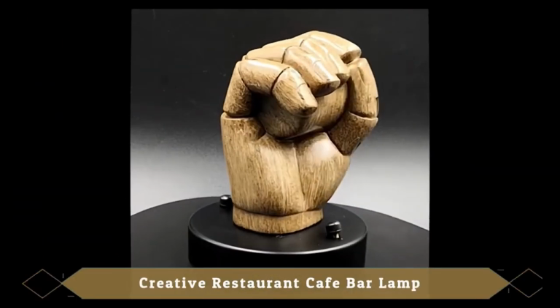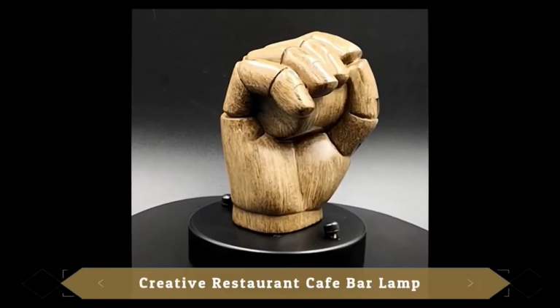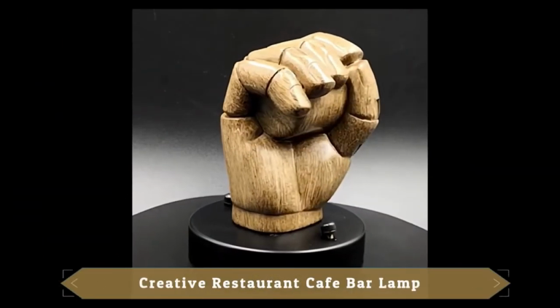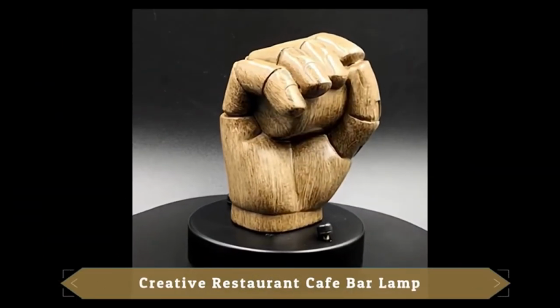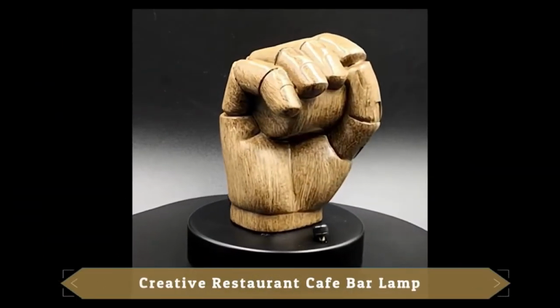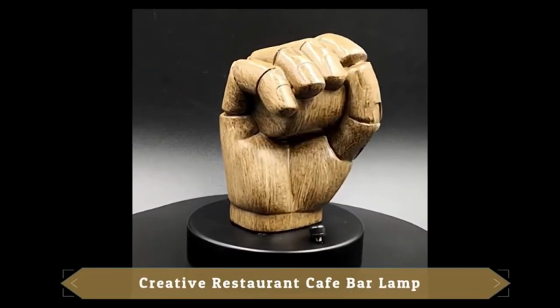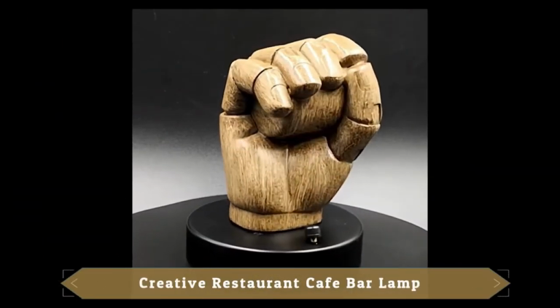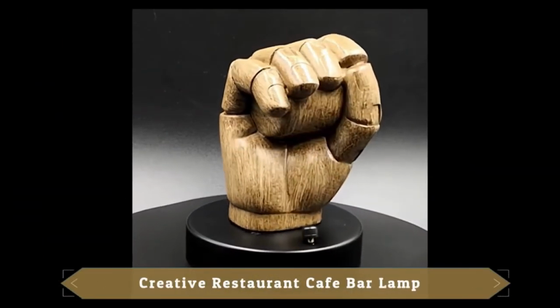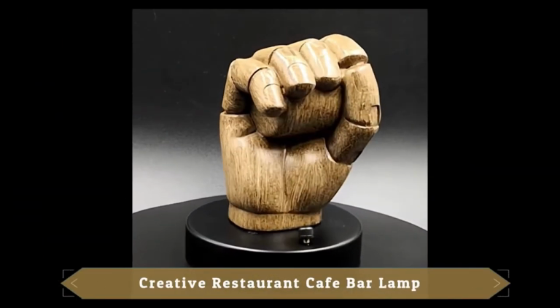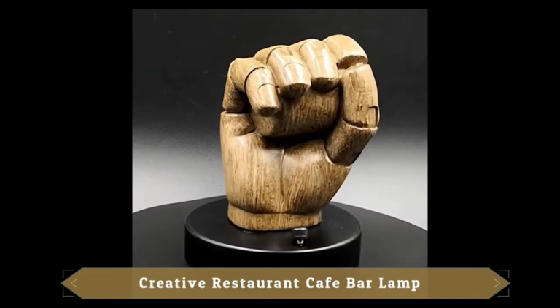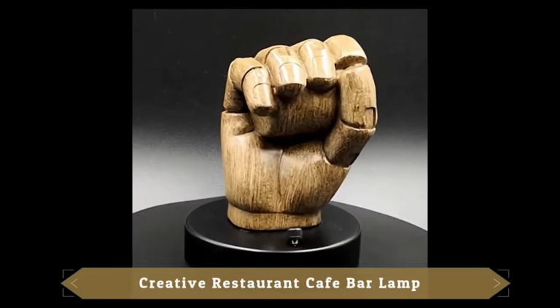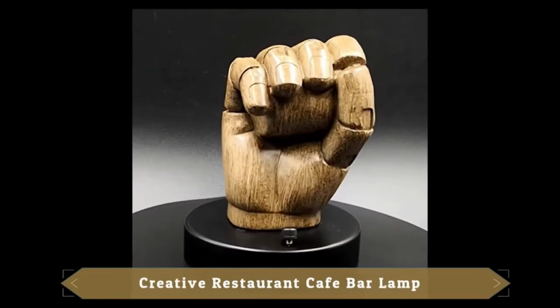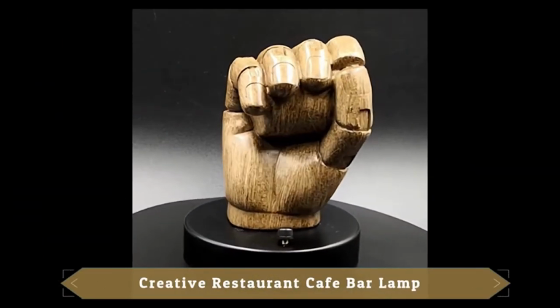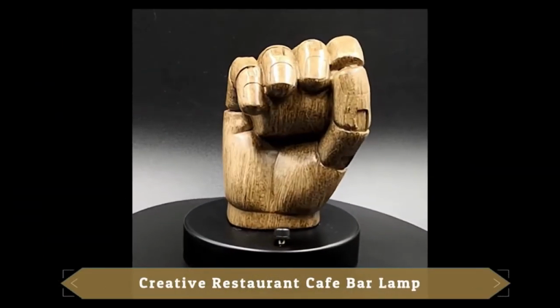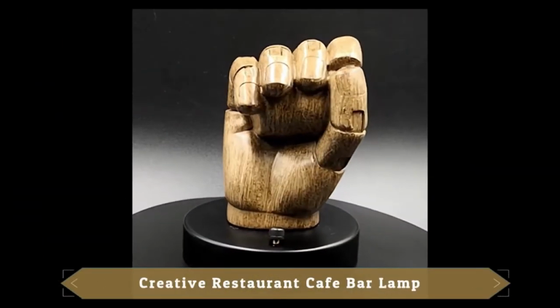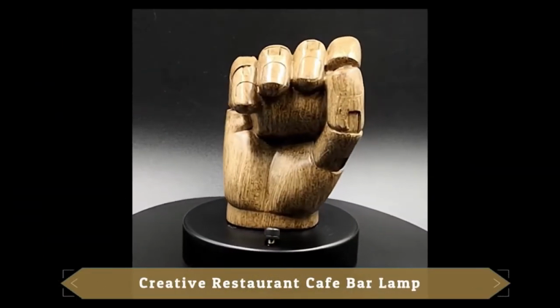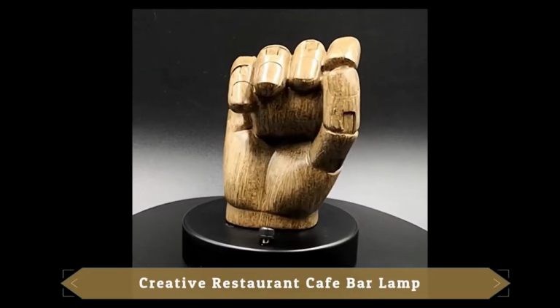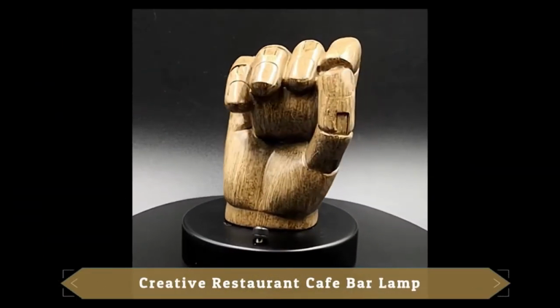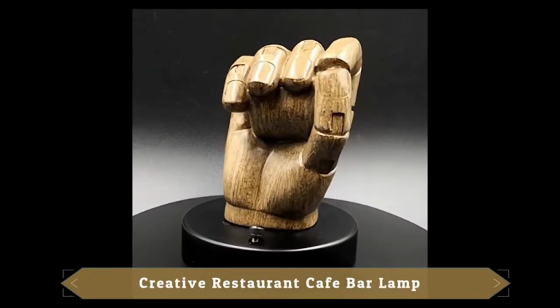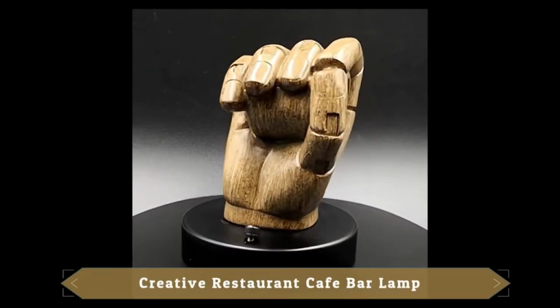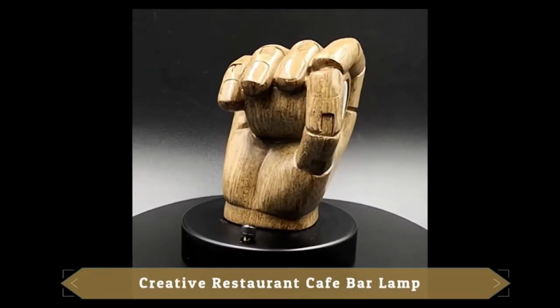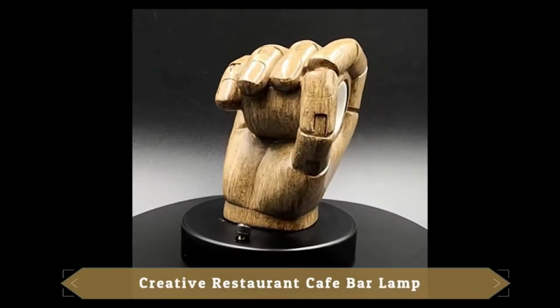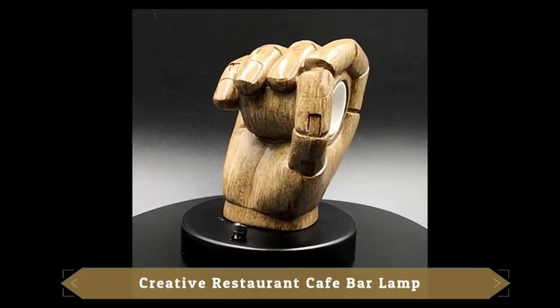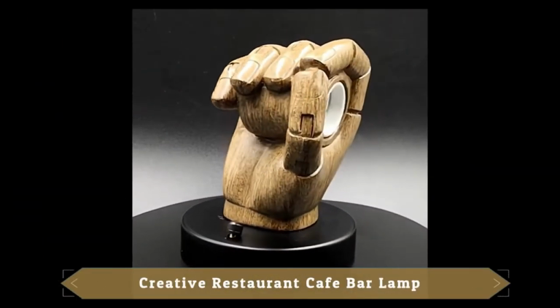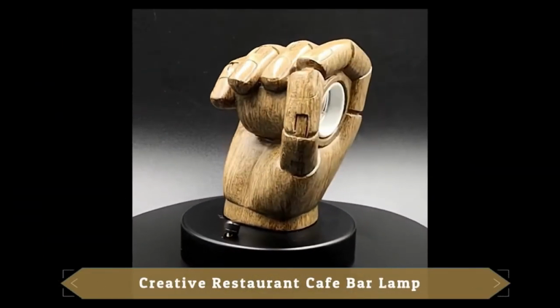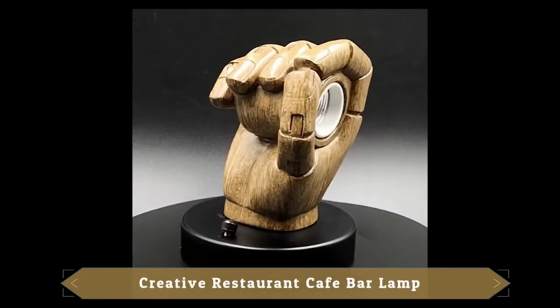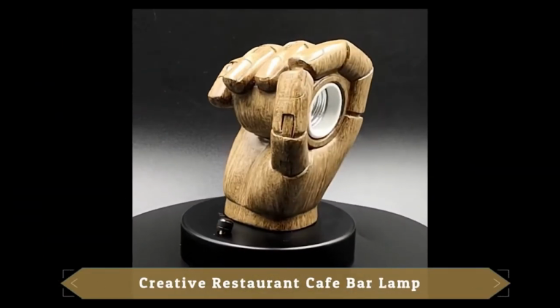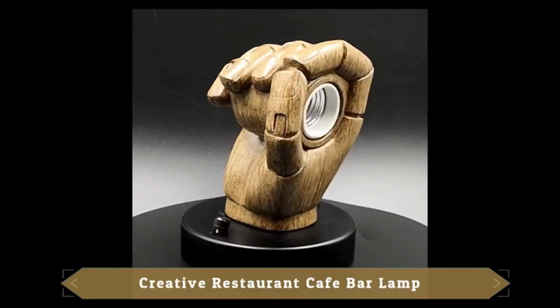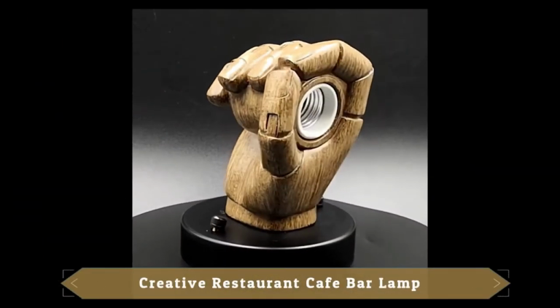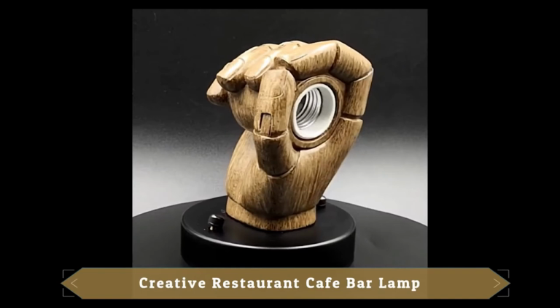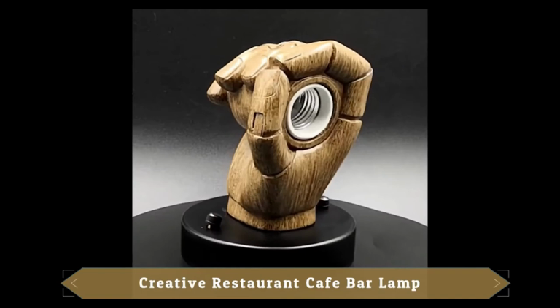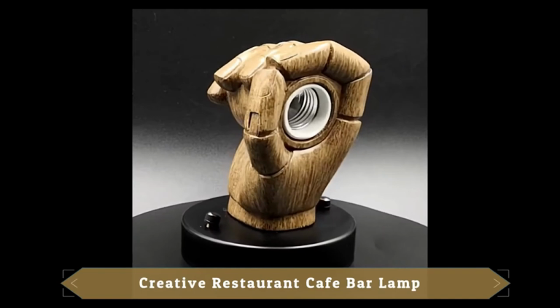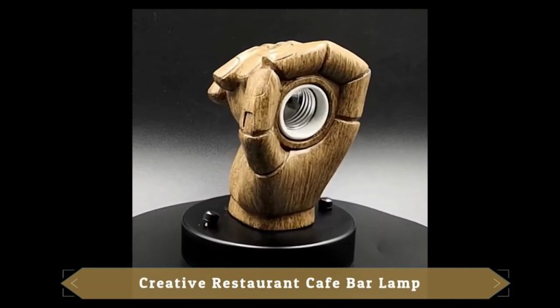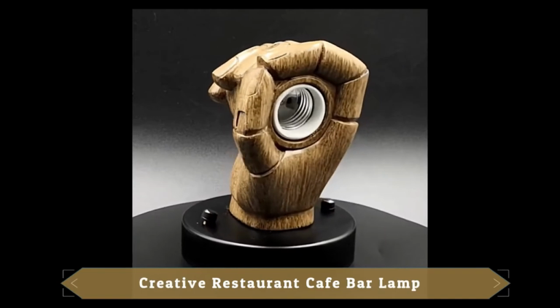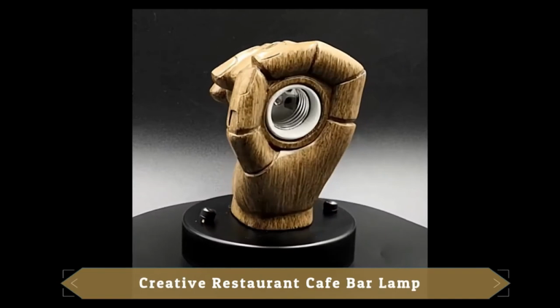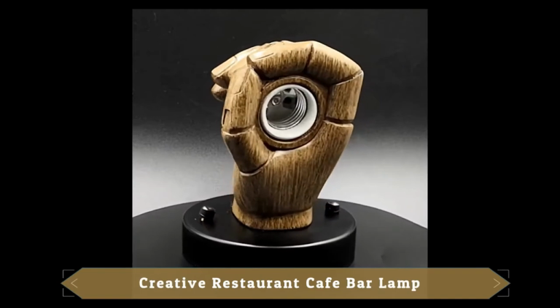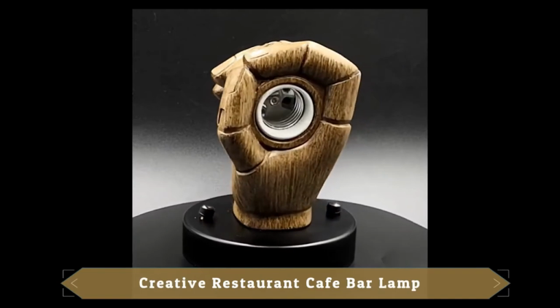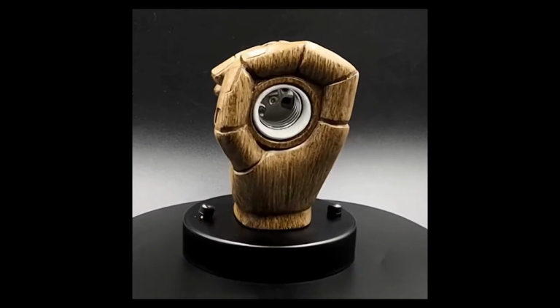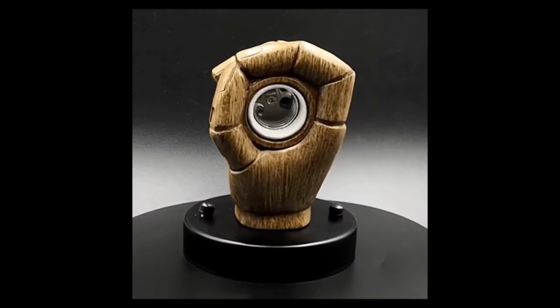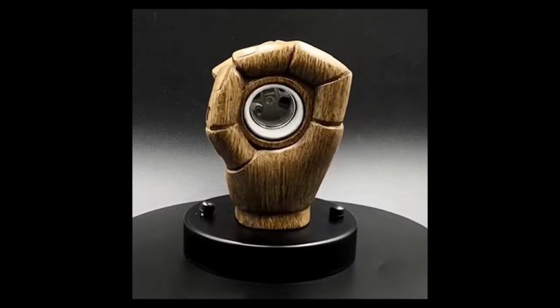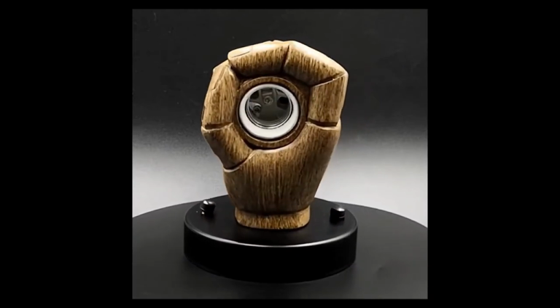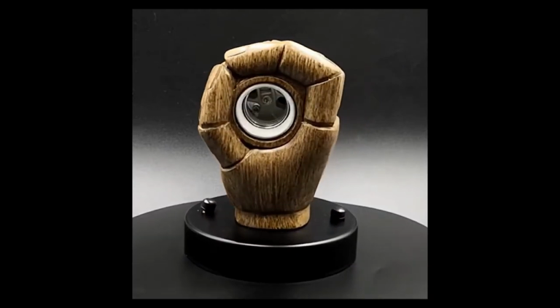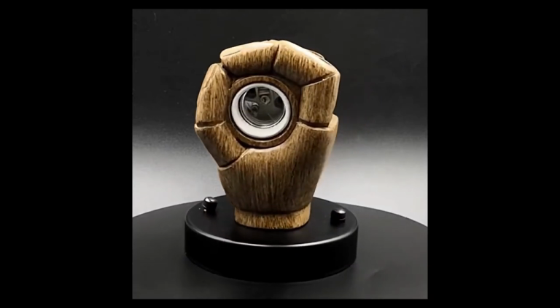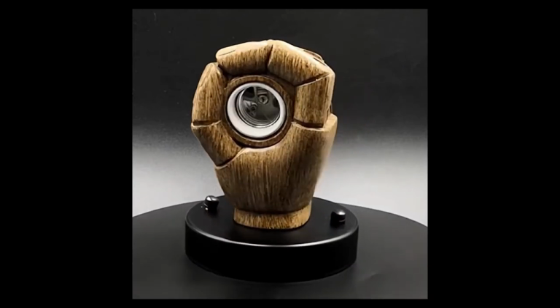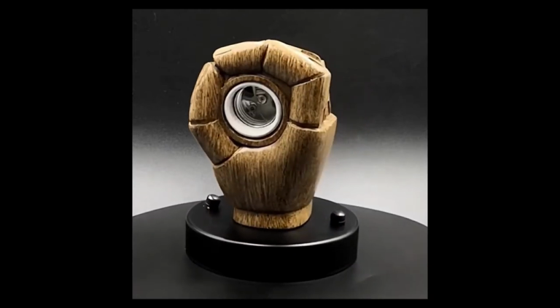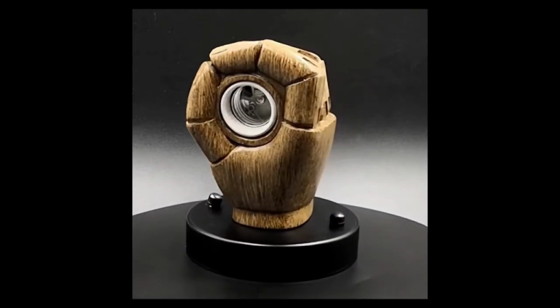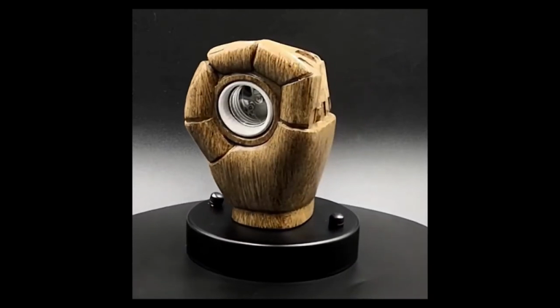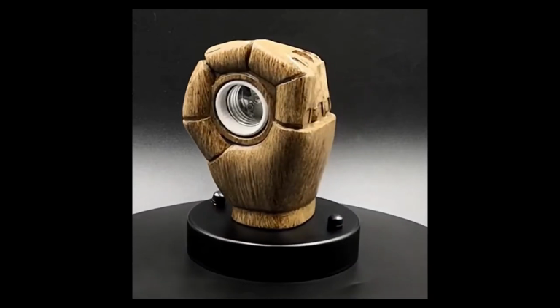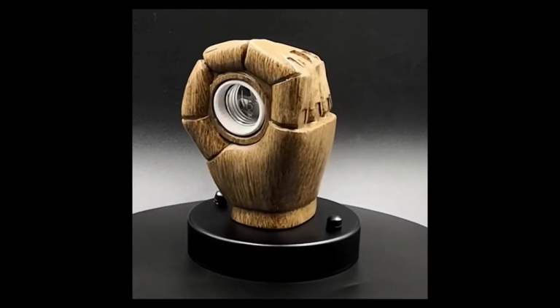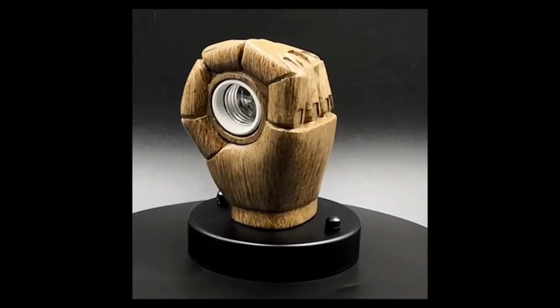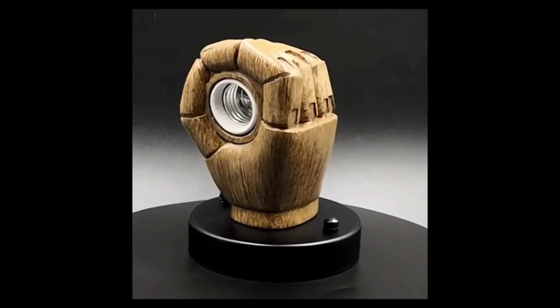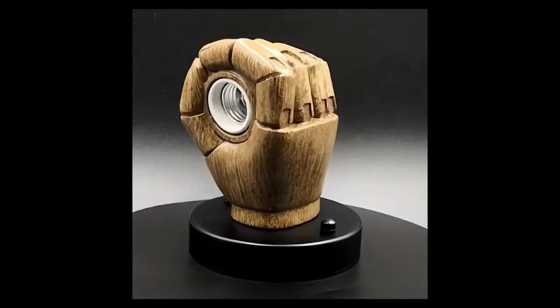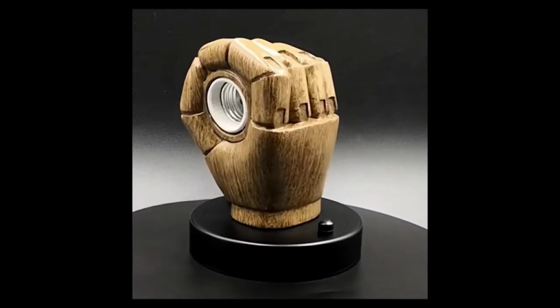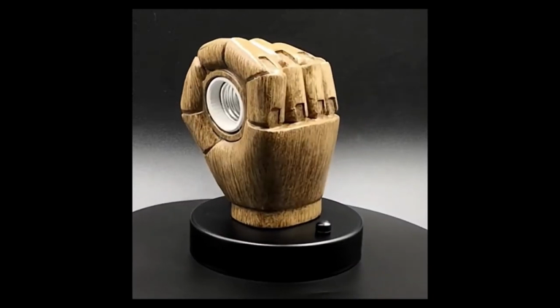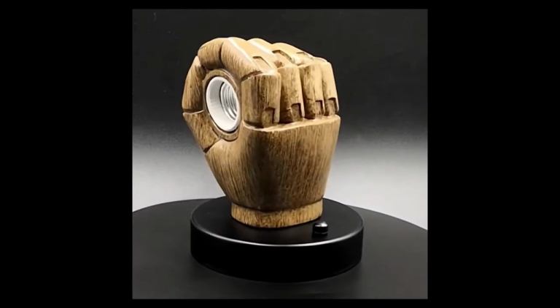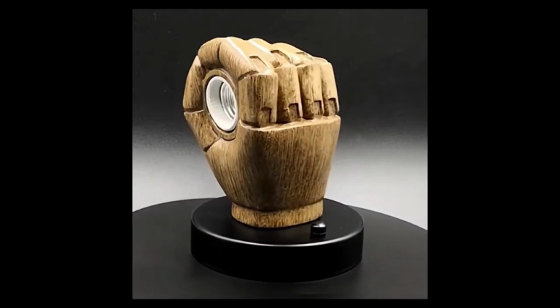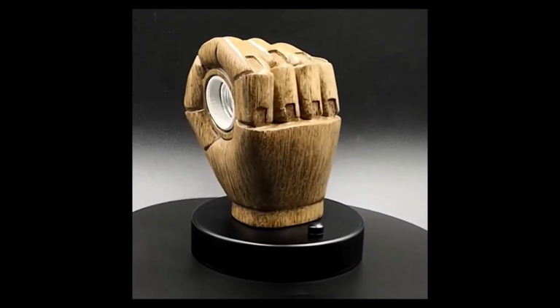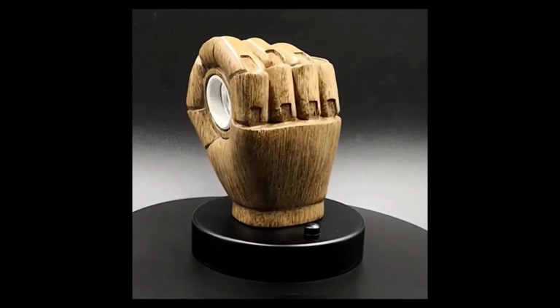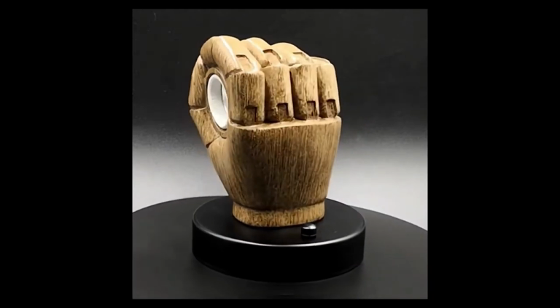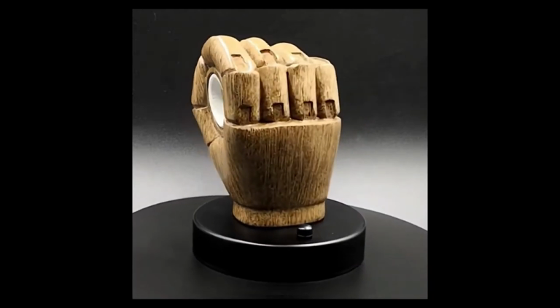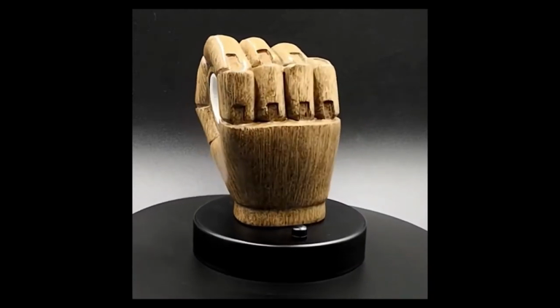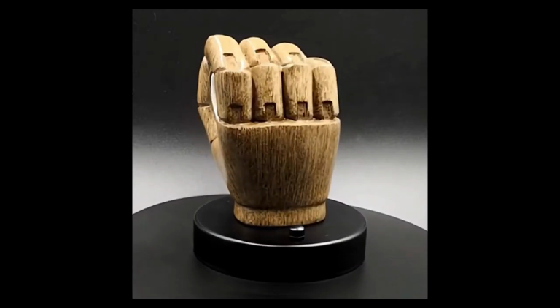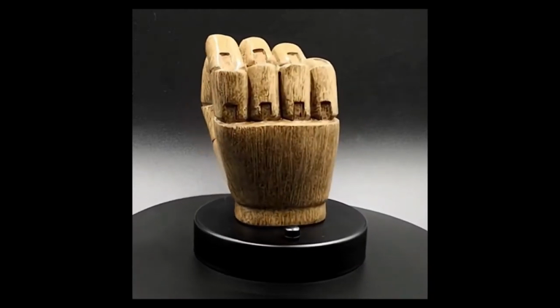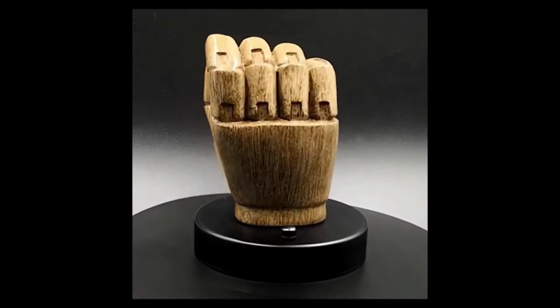Creative restaurant cafe bar lamp. Spectacular design and easy to install.